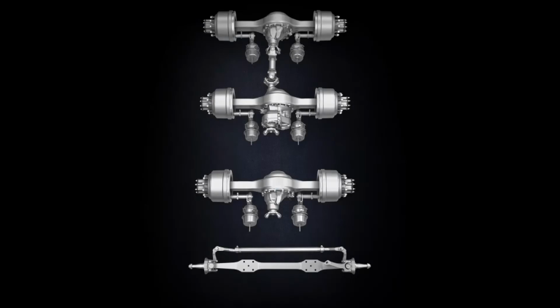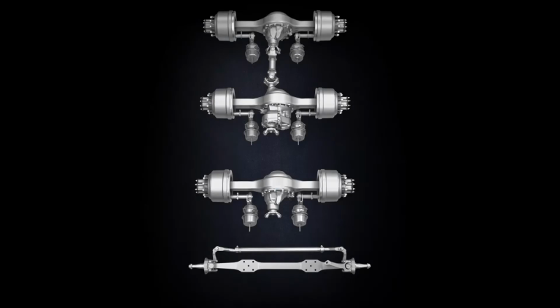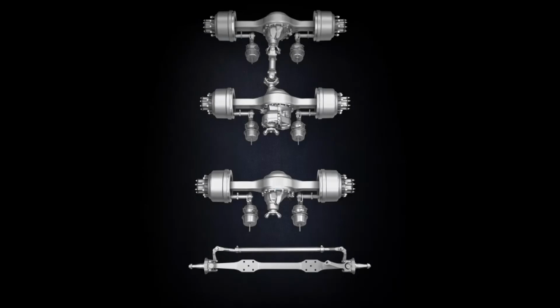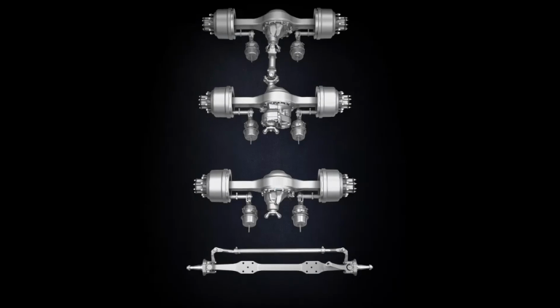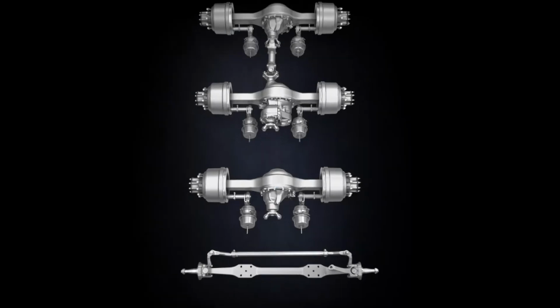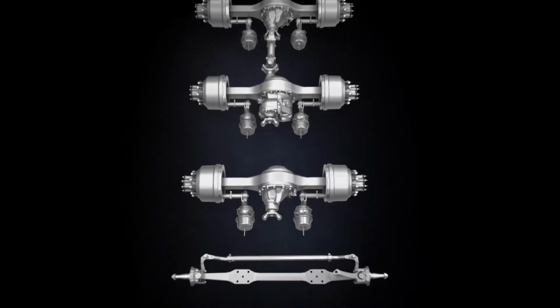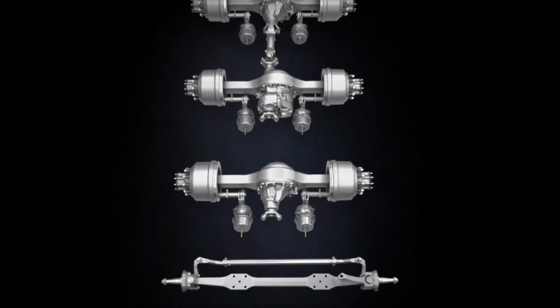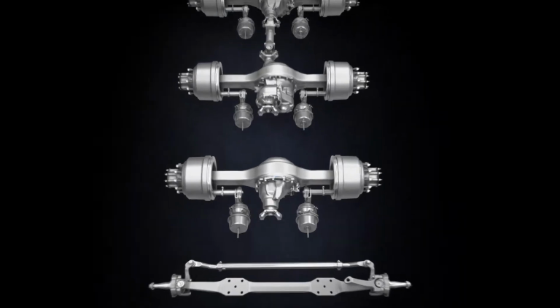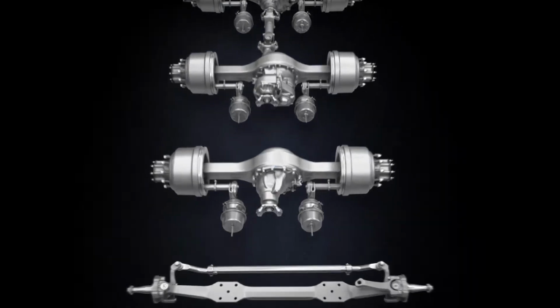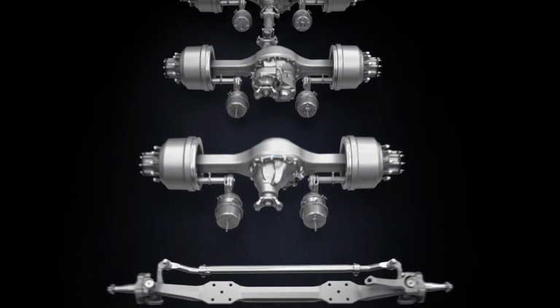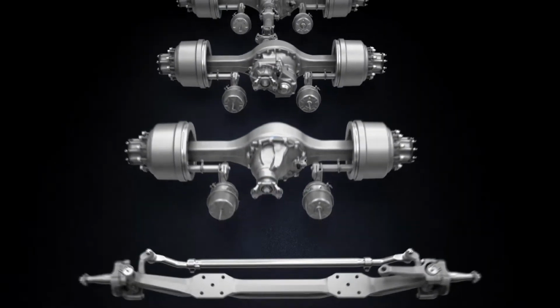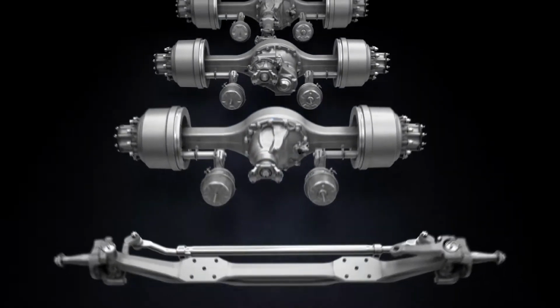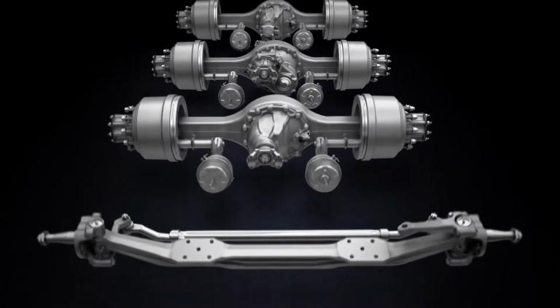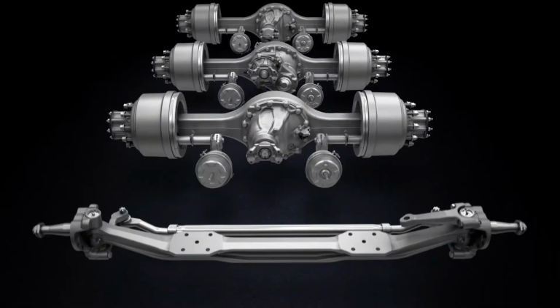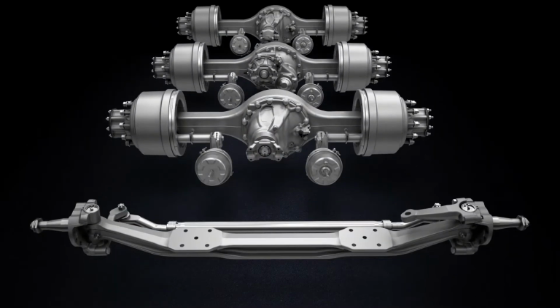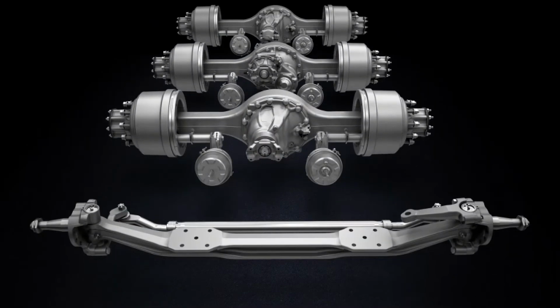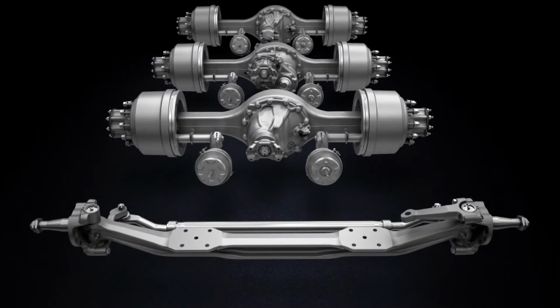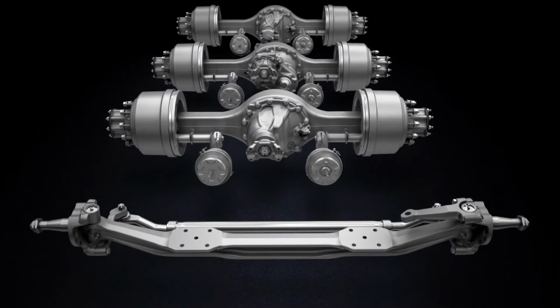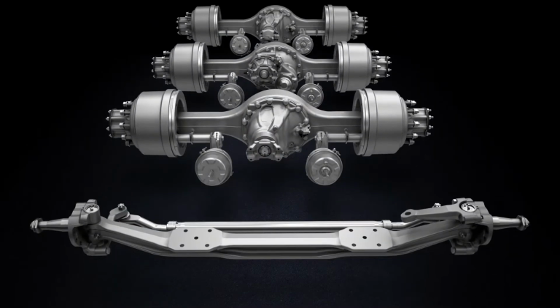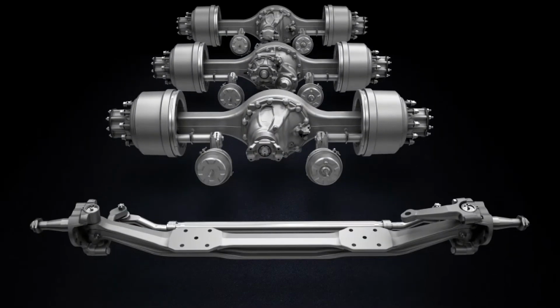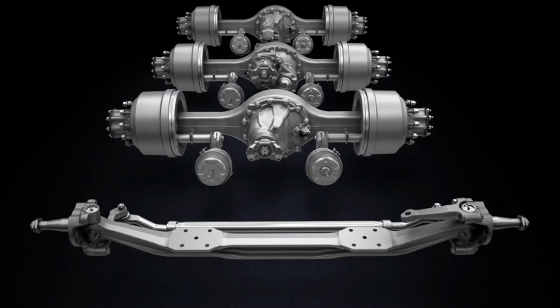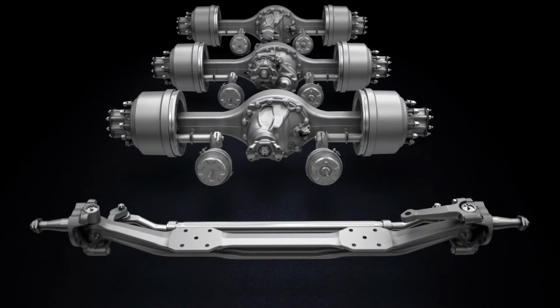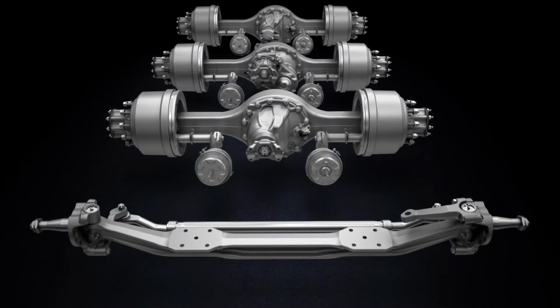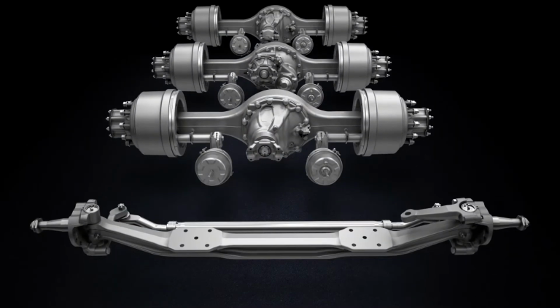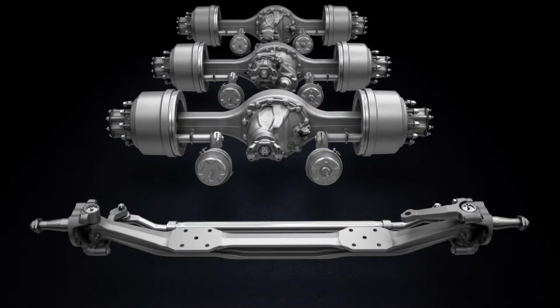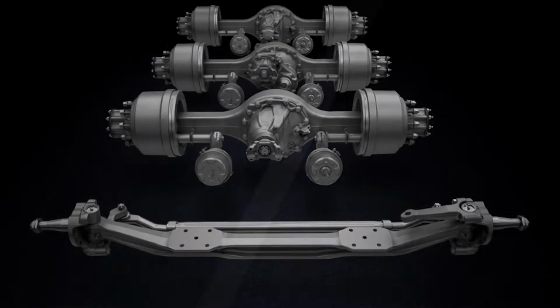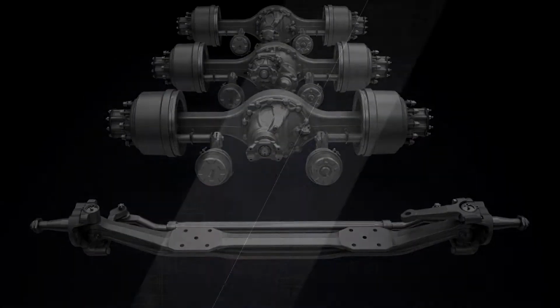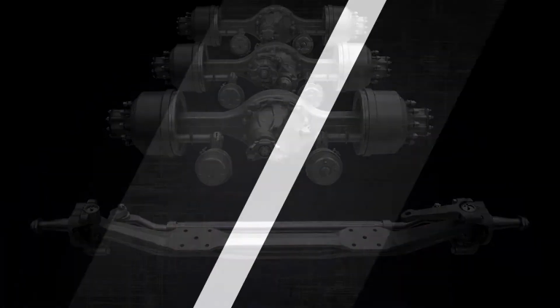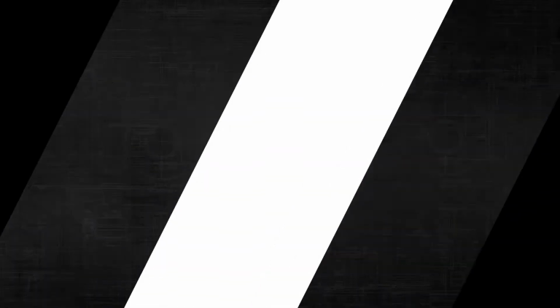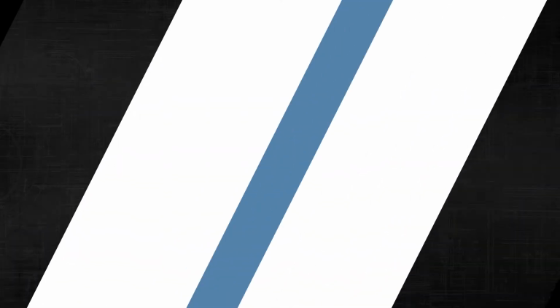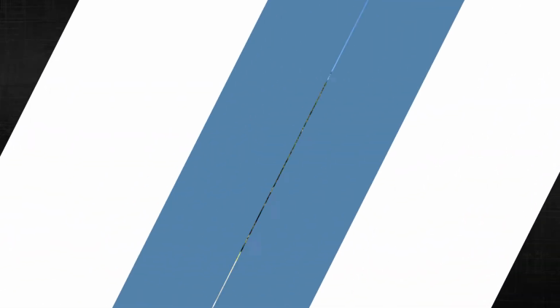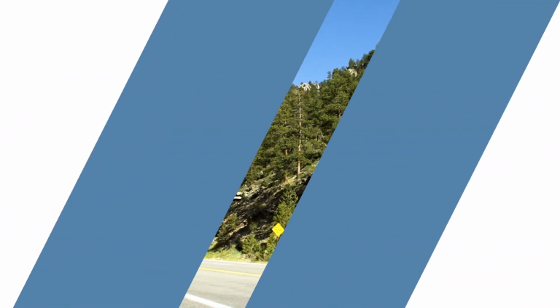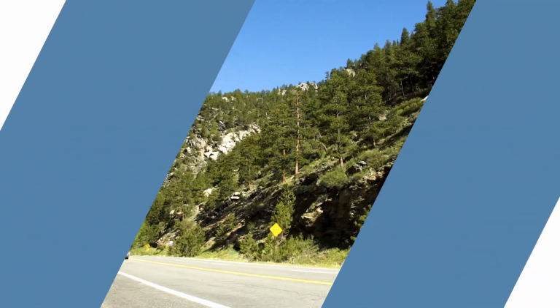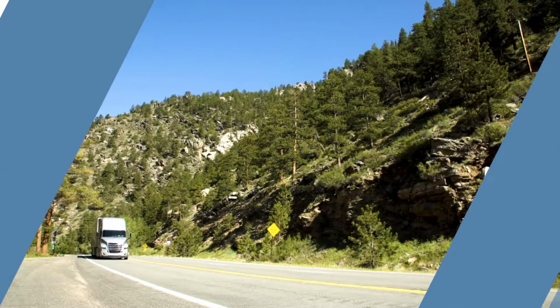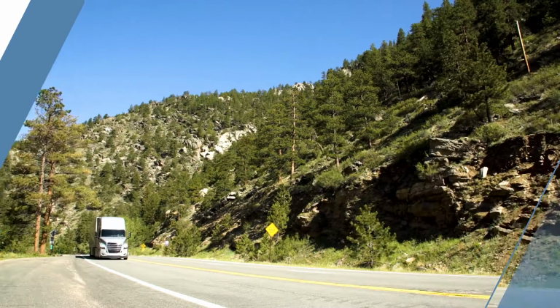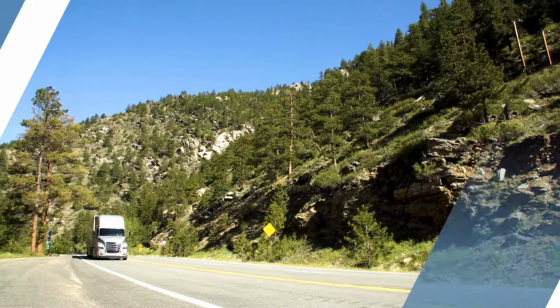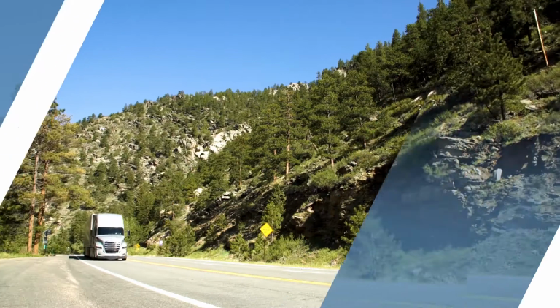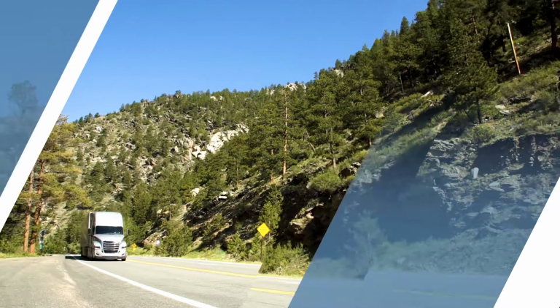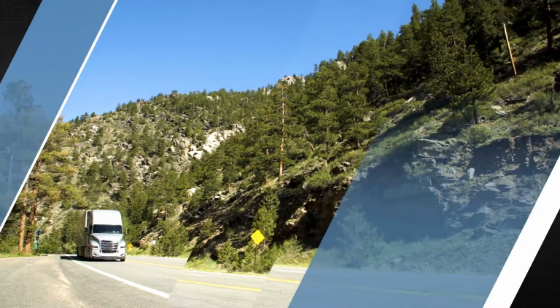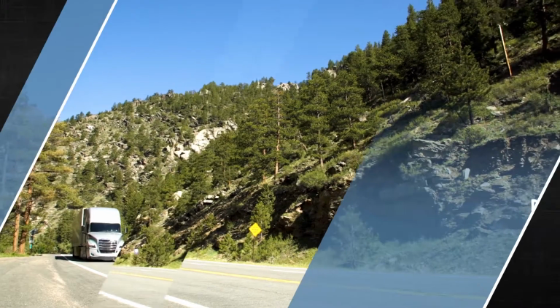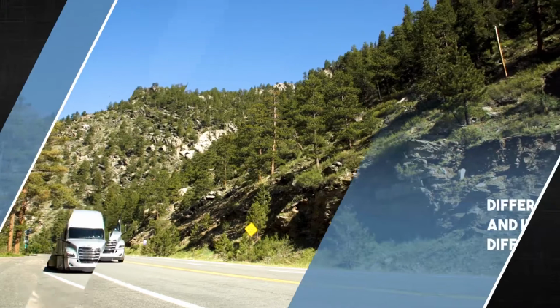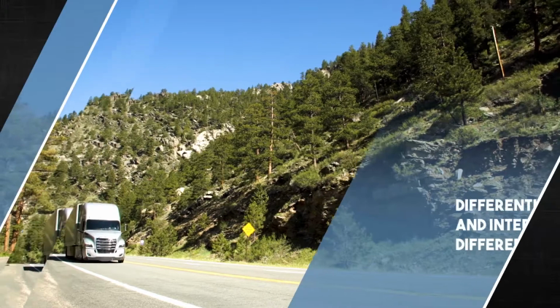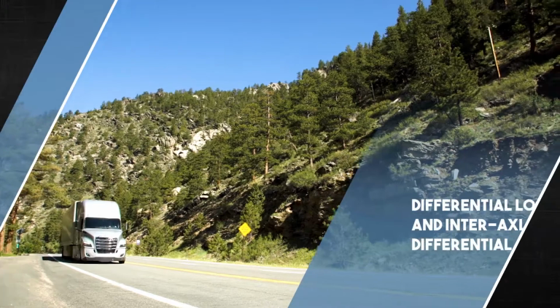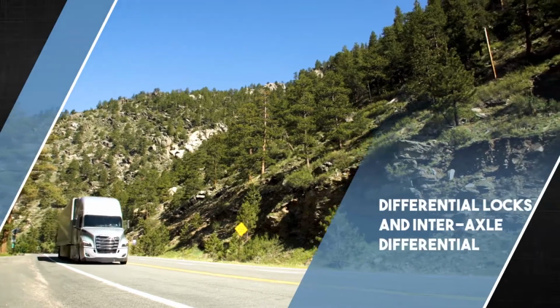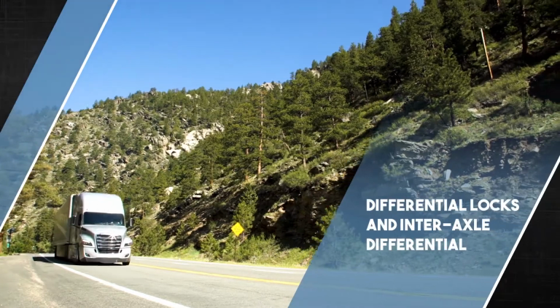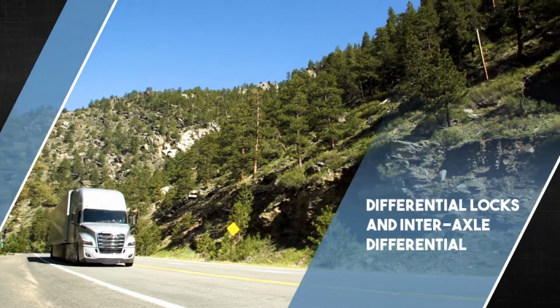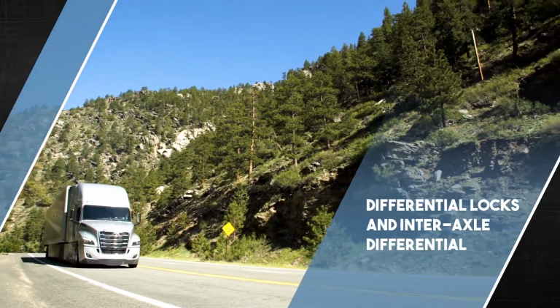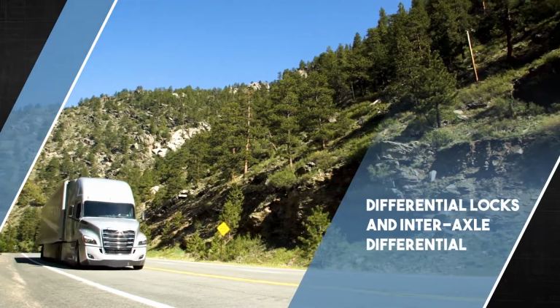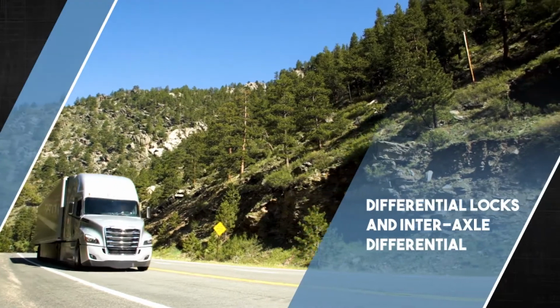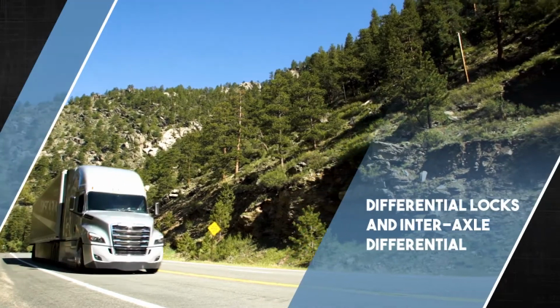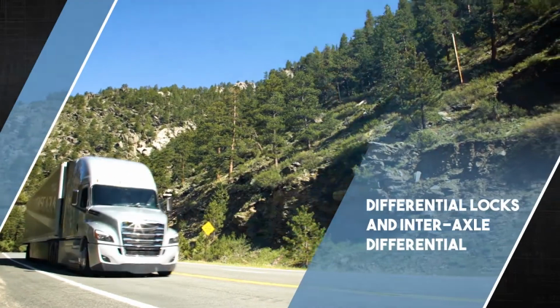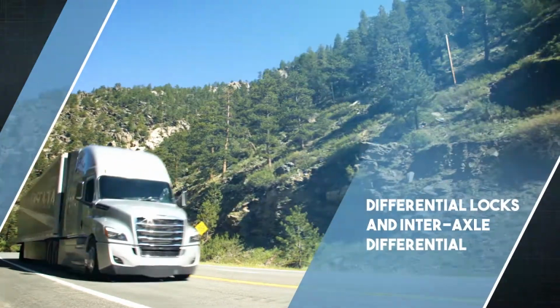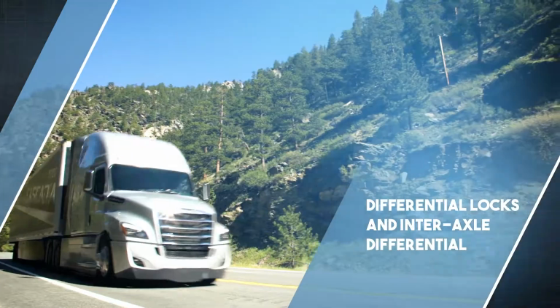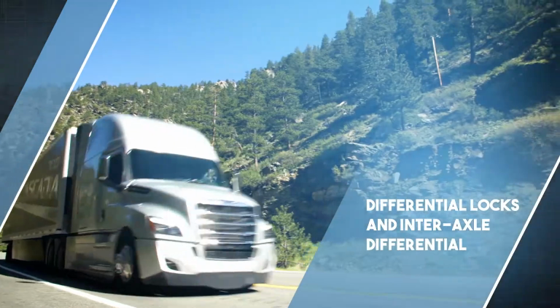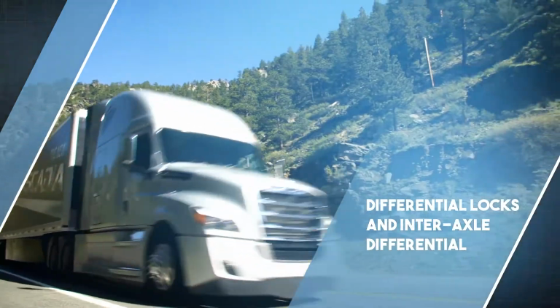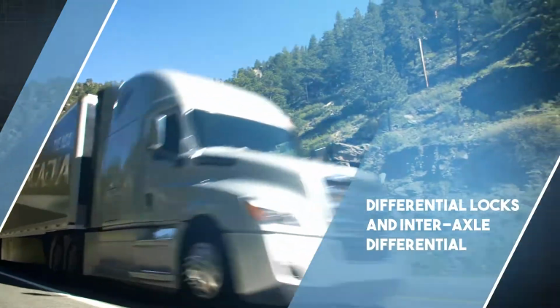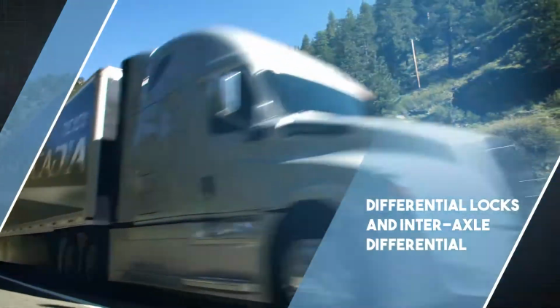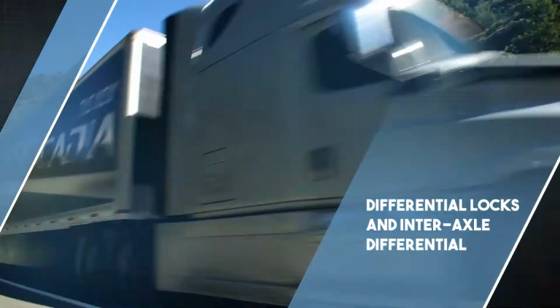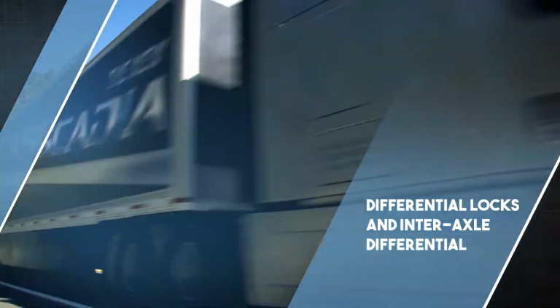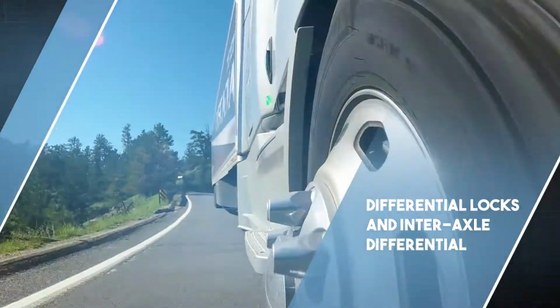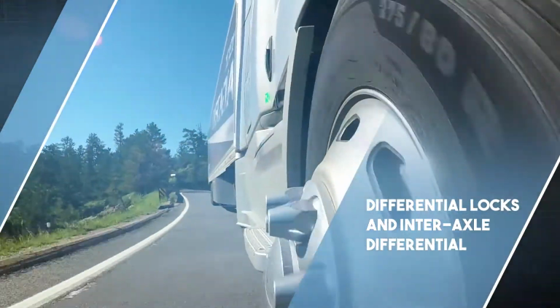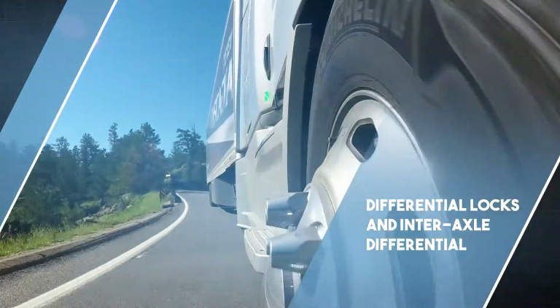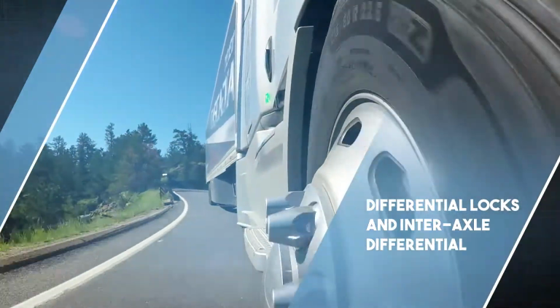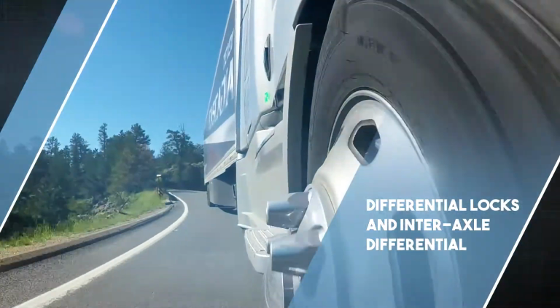Welcome to your new Freightliner with Detroit axles. In this video, we'll learn about the differential locks and interaxle differential.